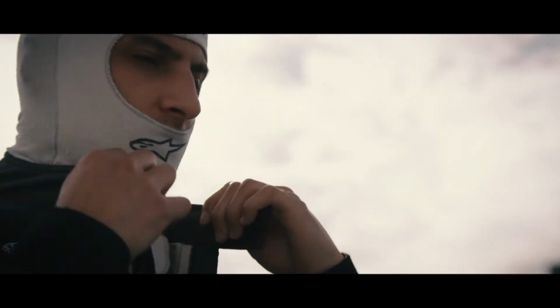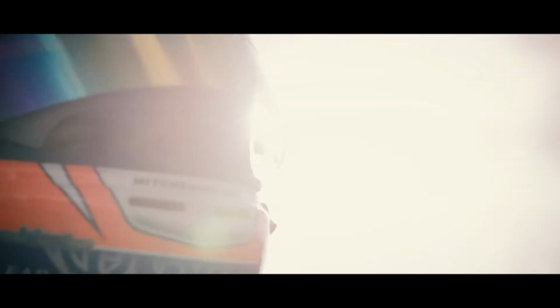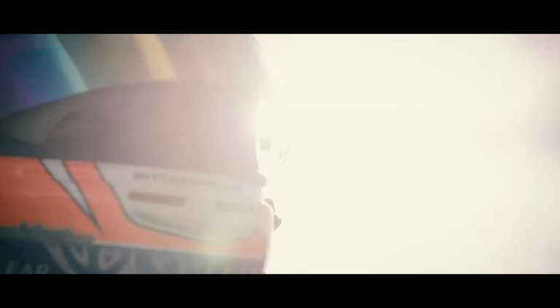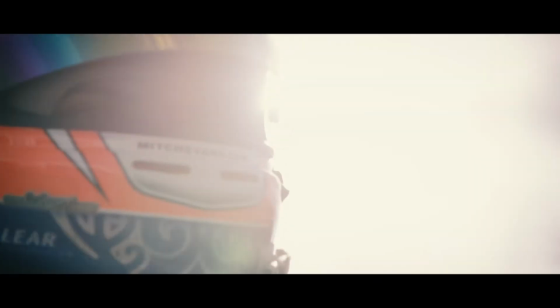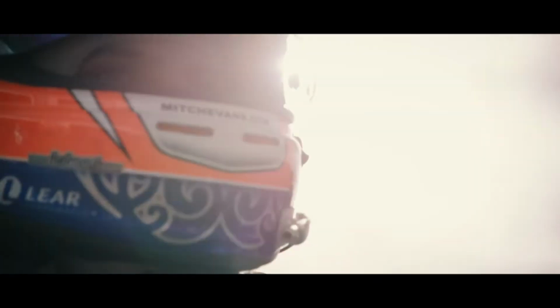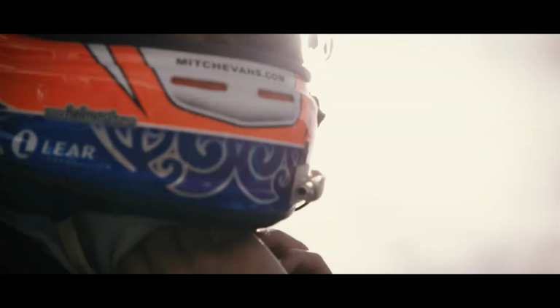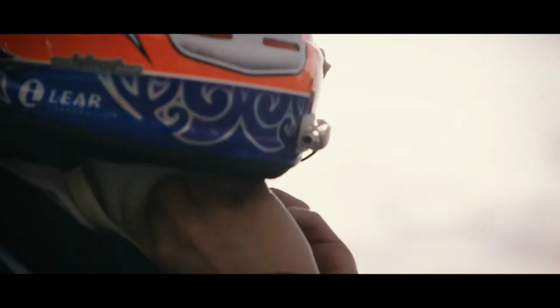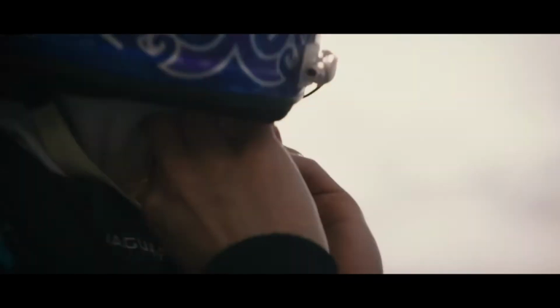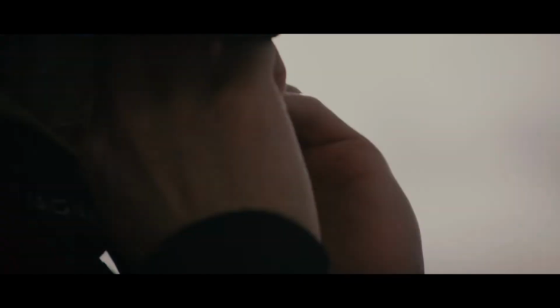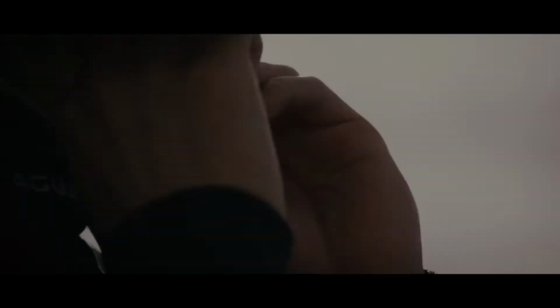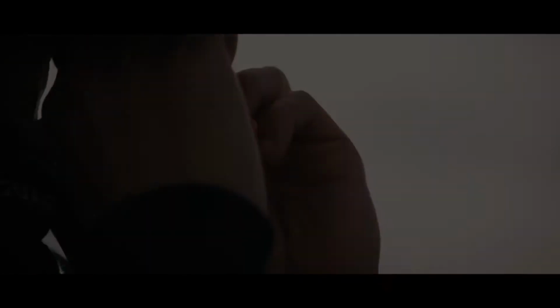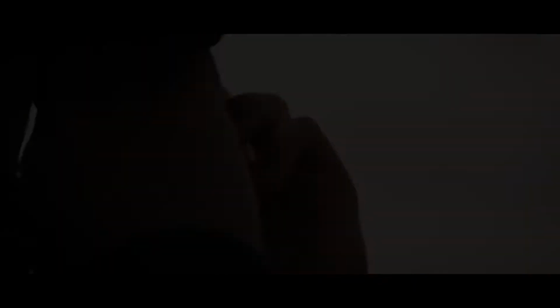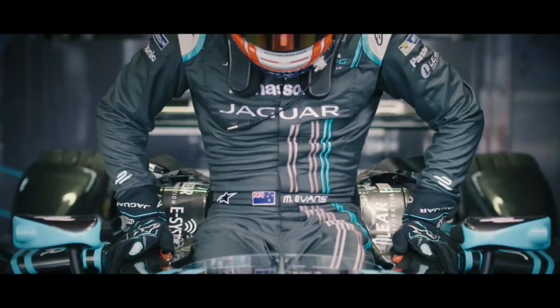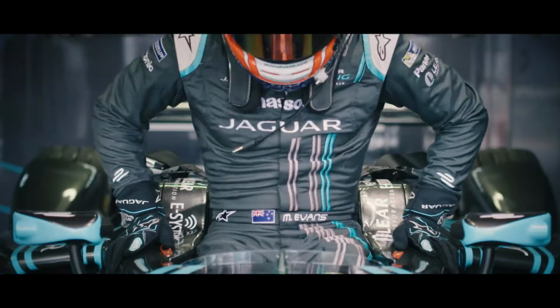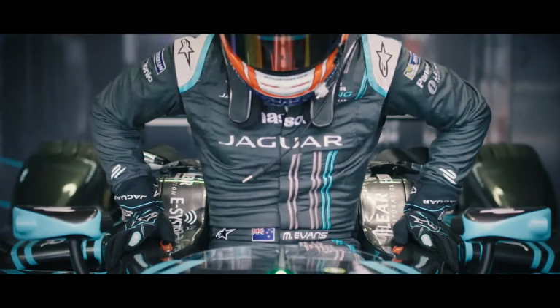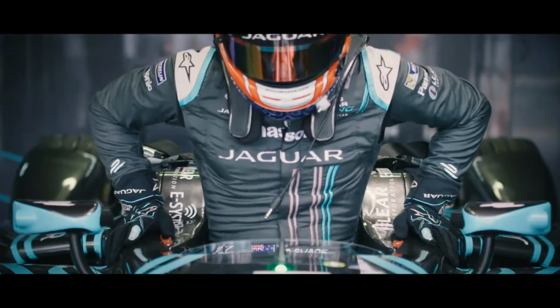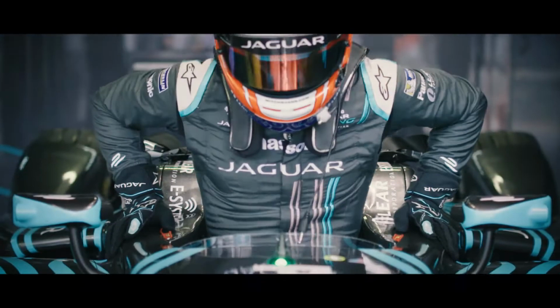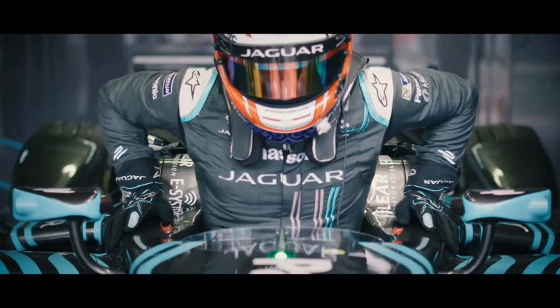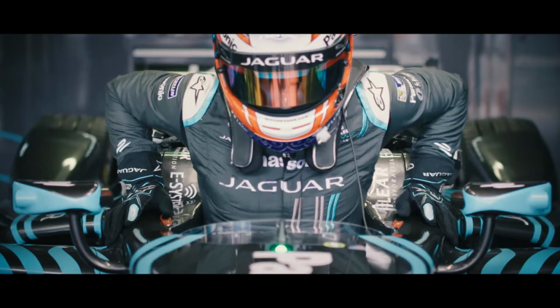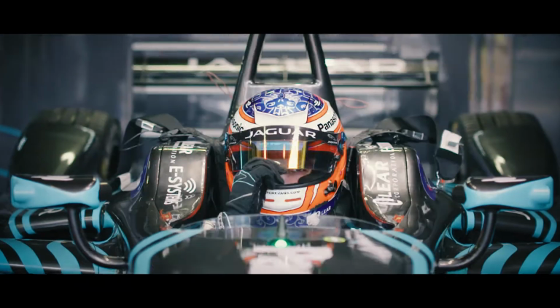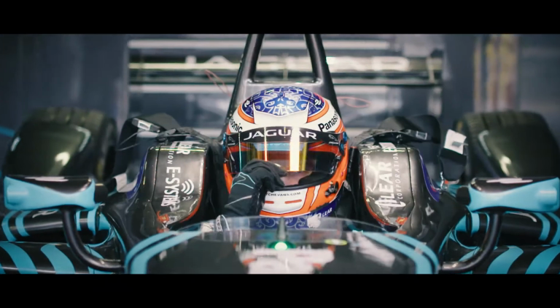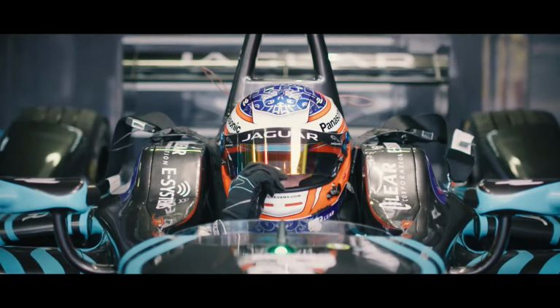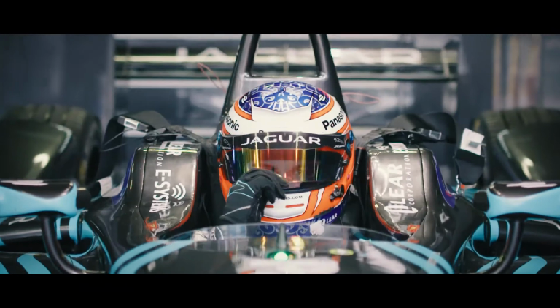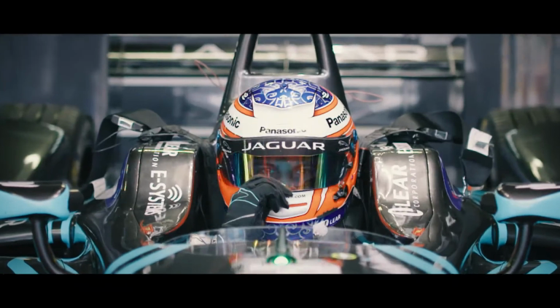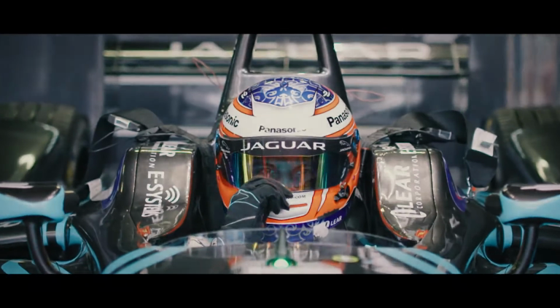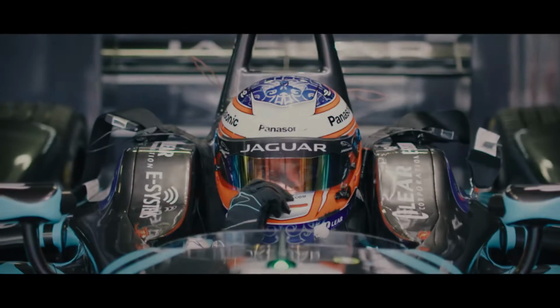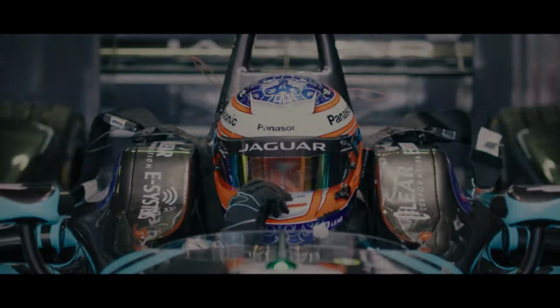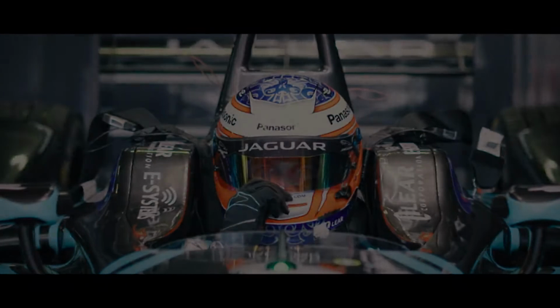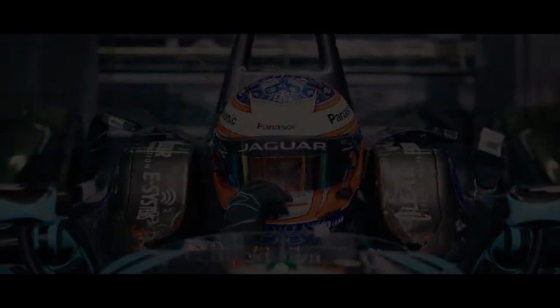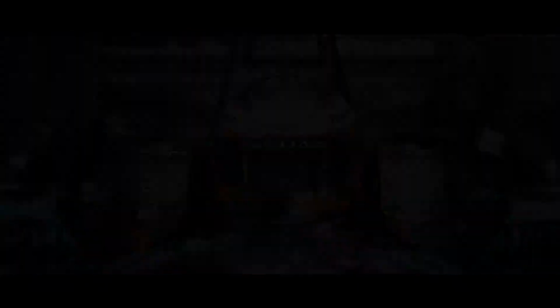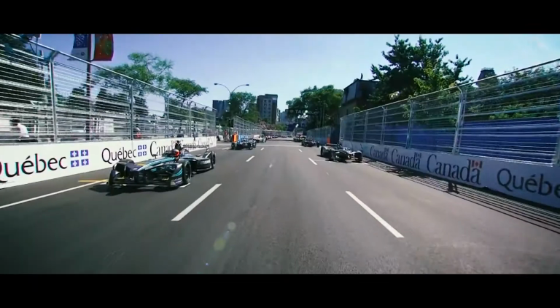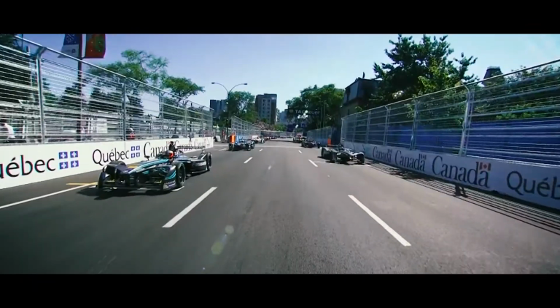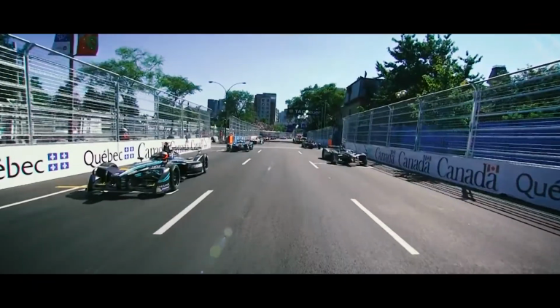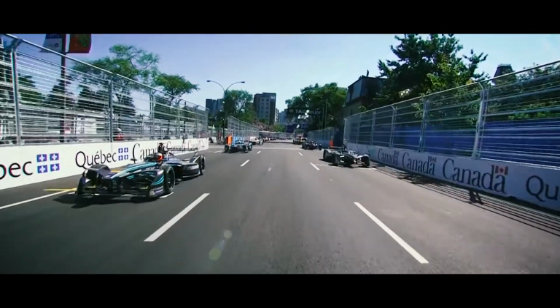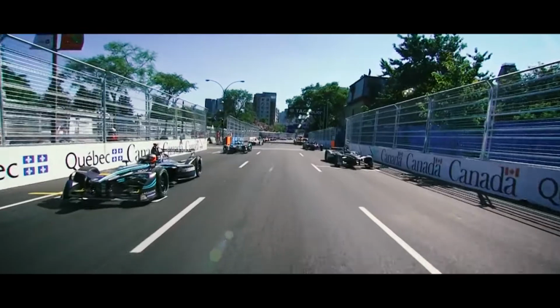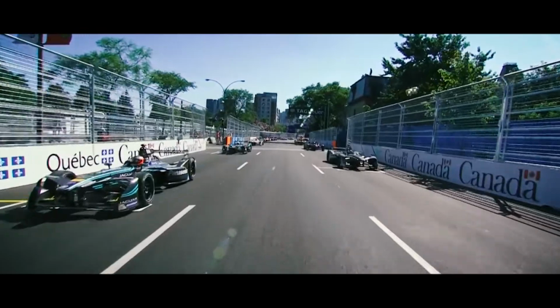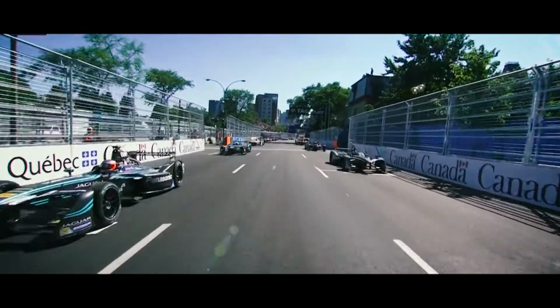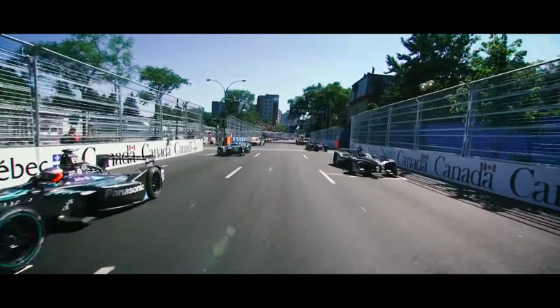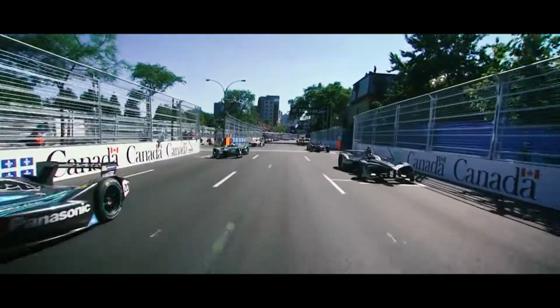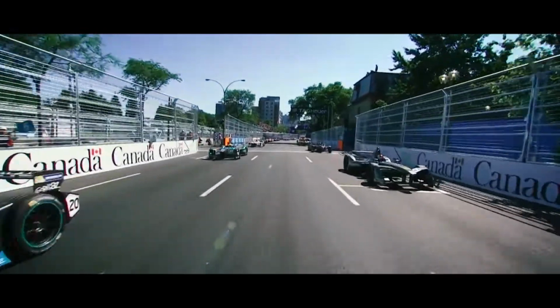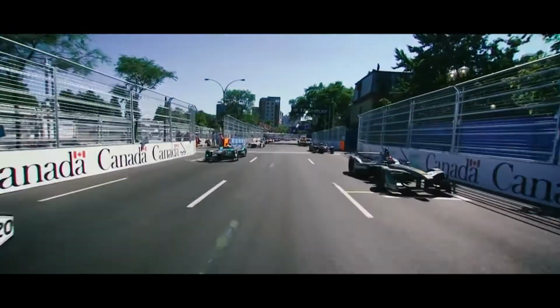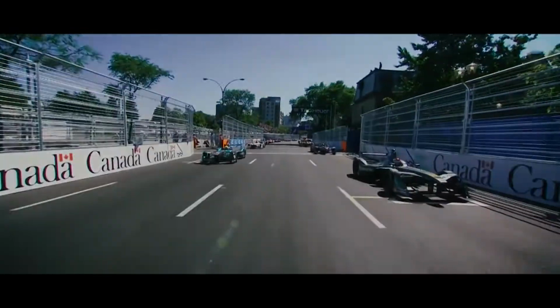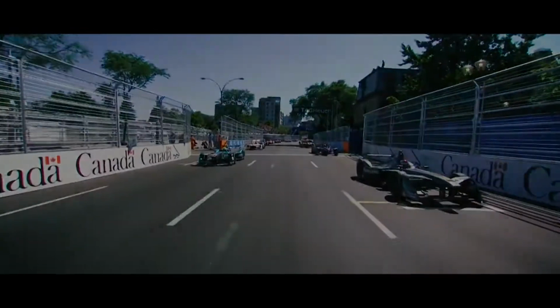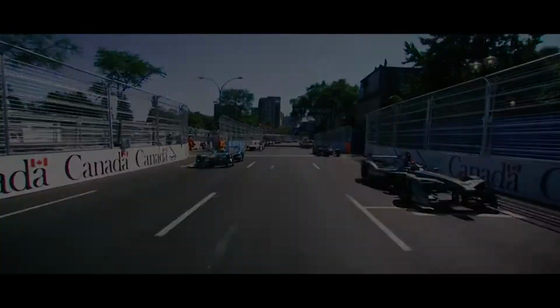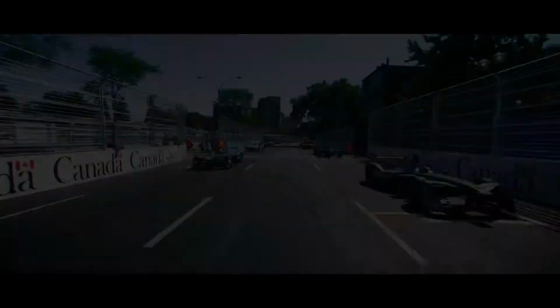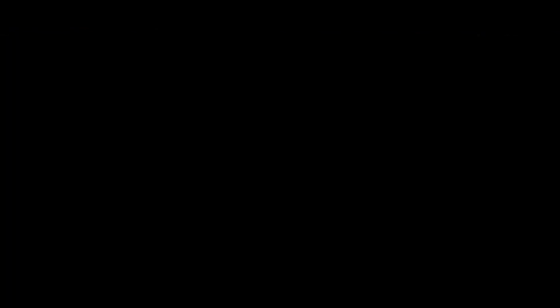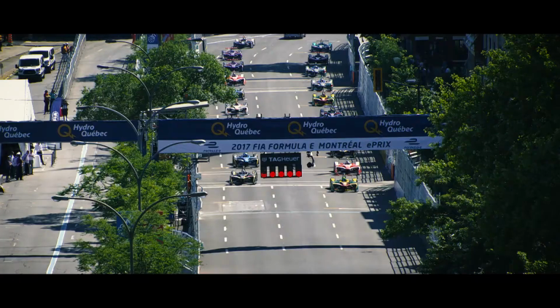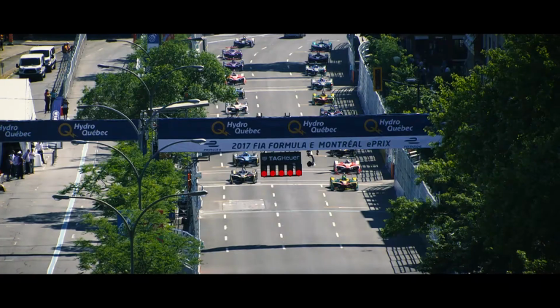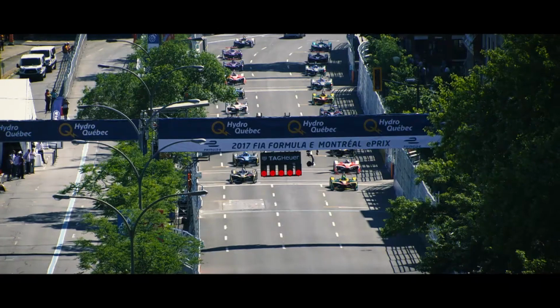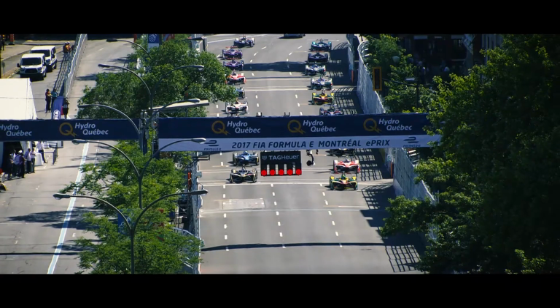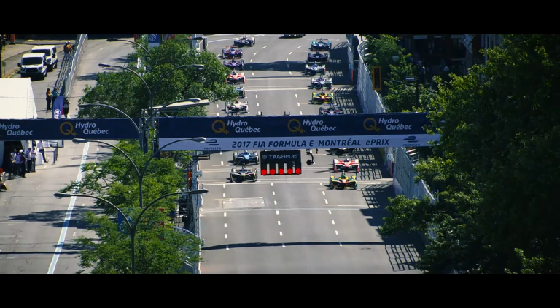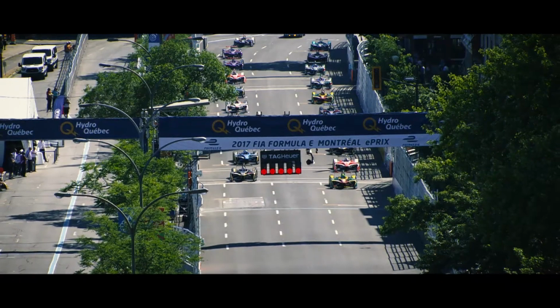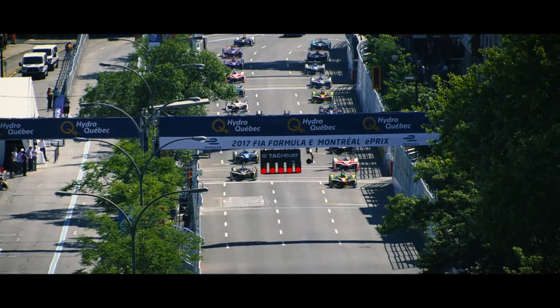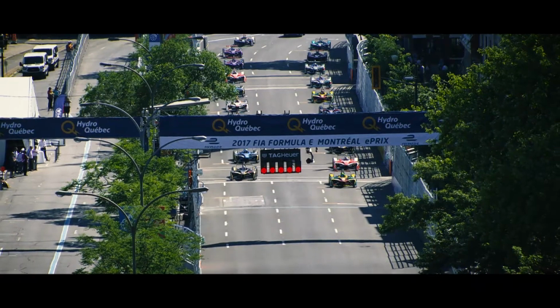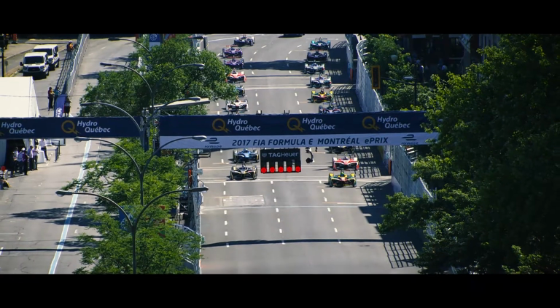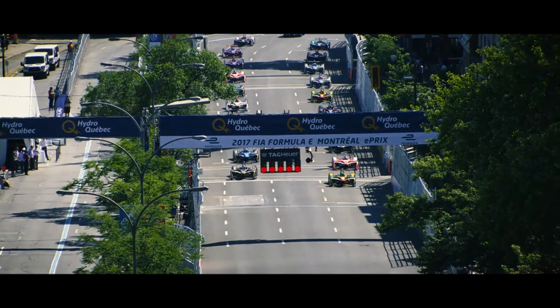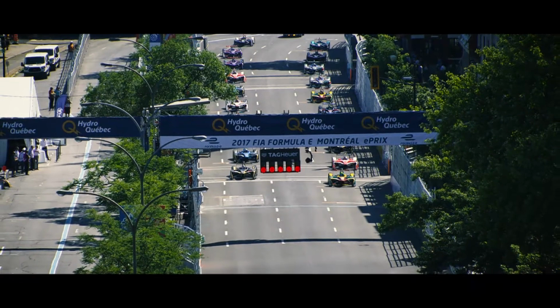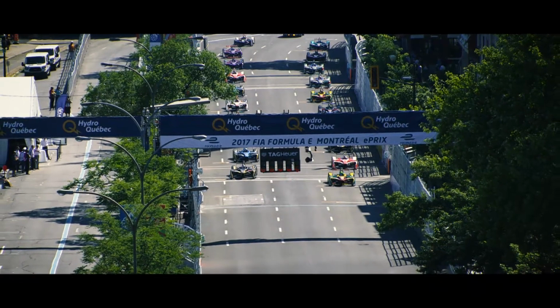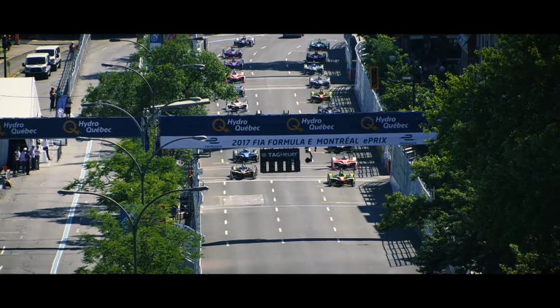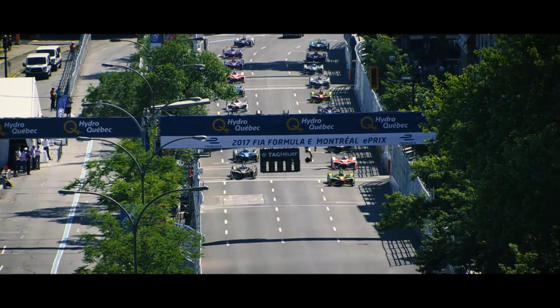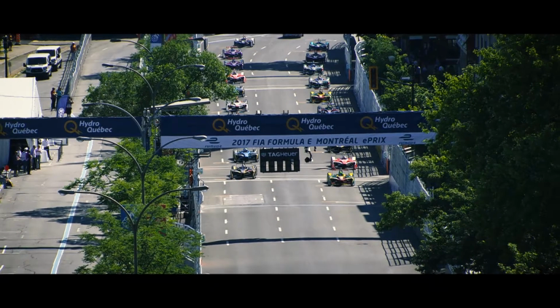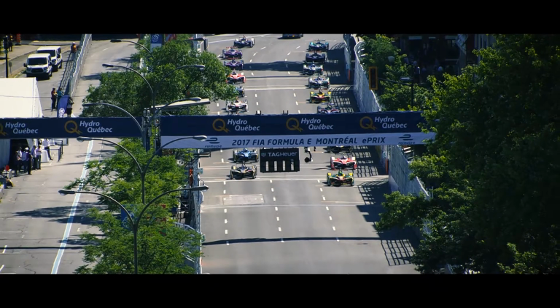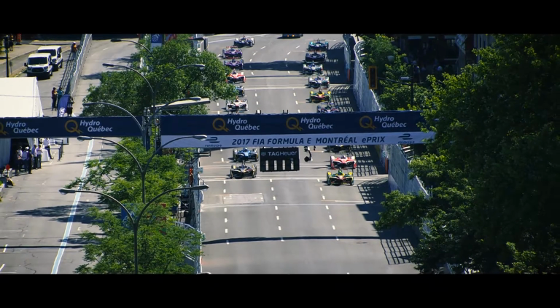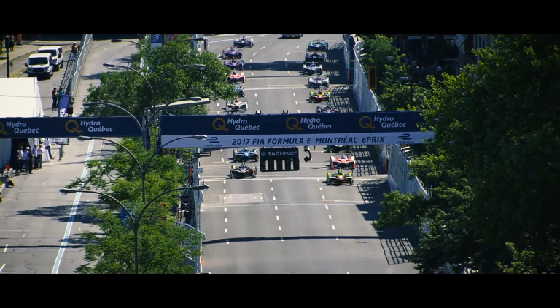Packed grandstands in Montreal ahead of the season finale. All five lights are on, and we go green in Montreal.